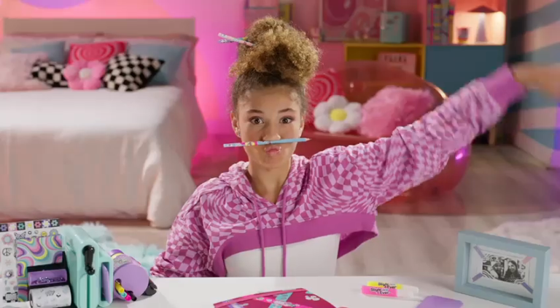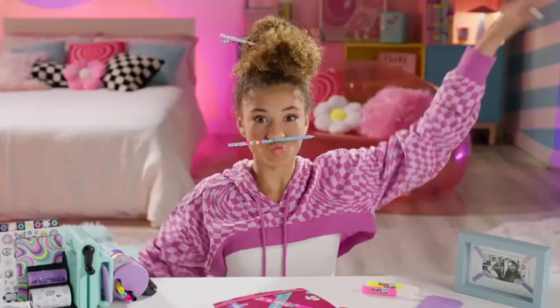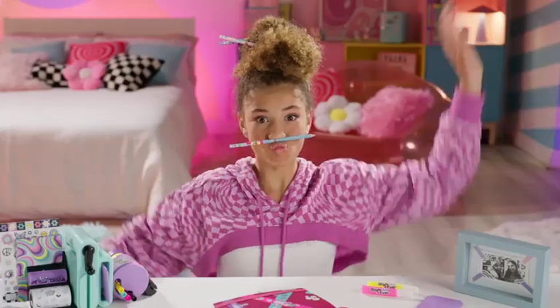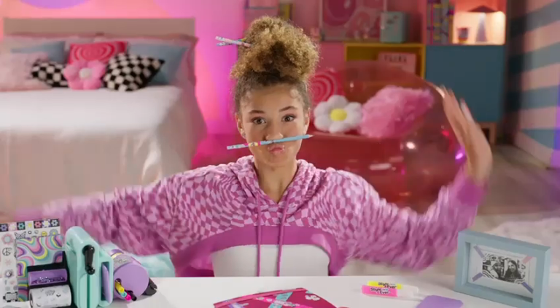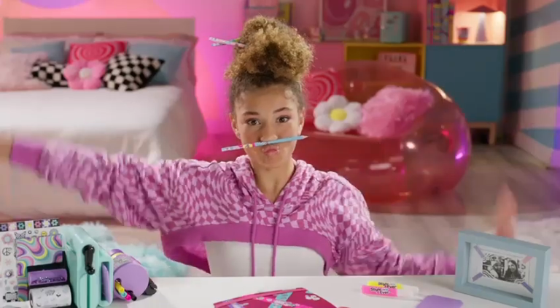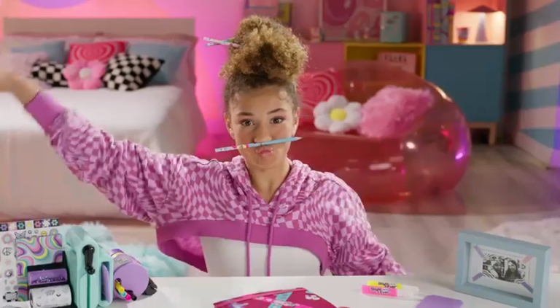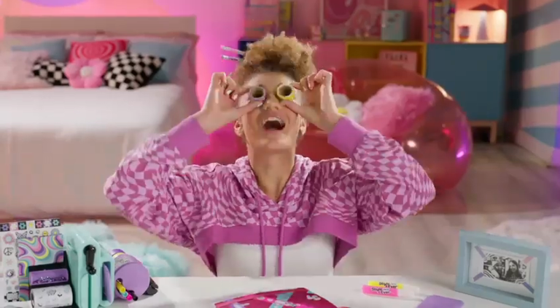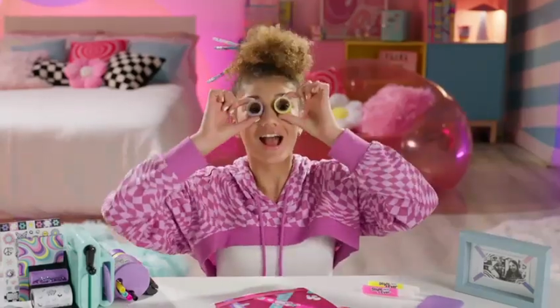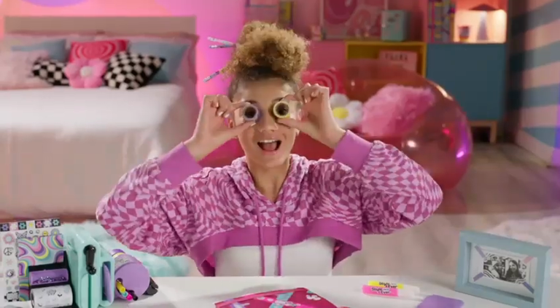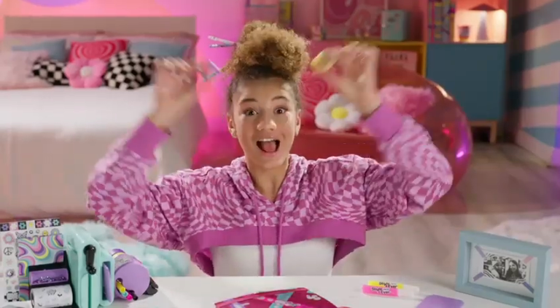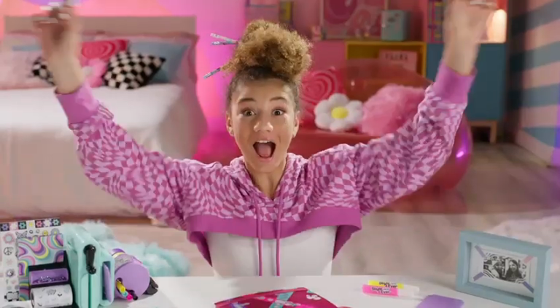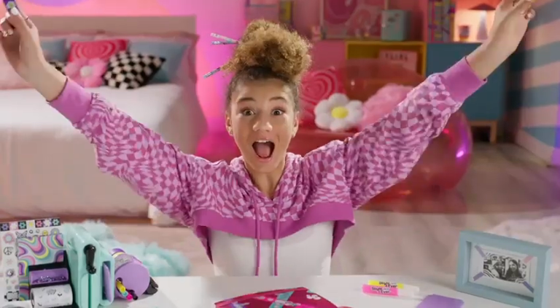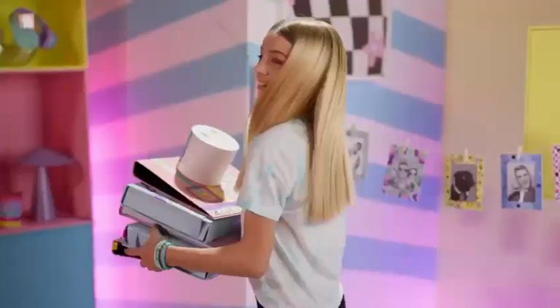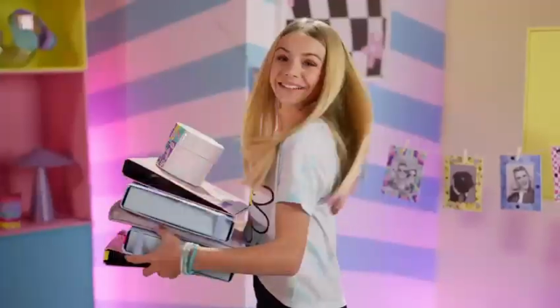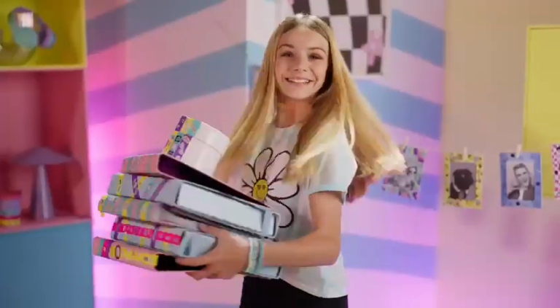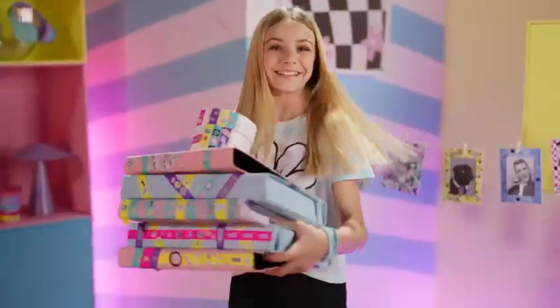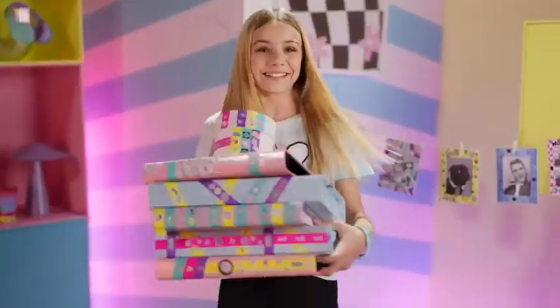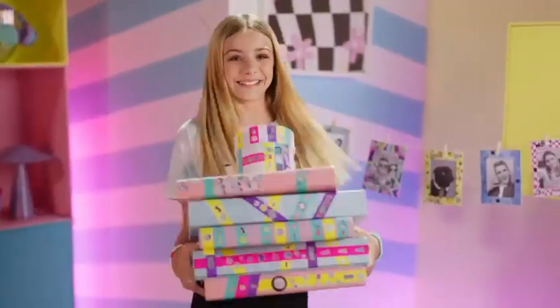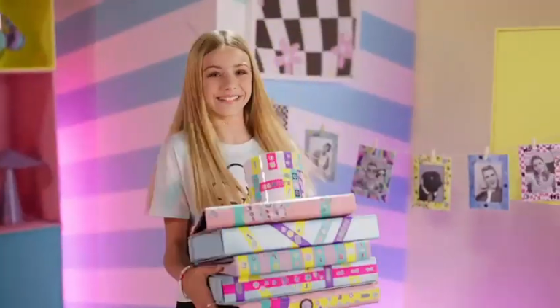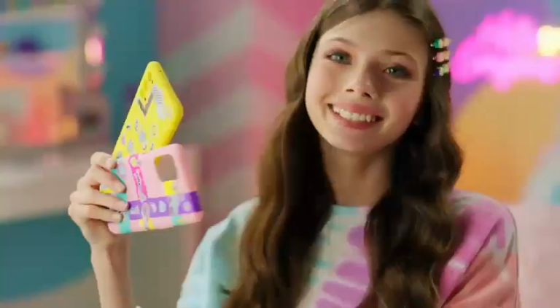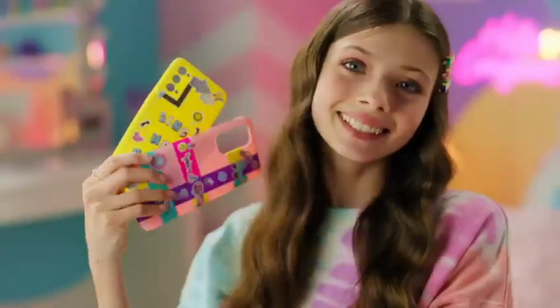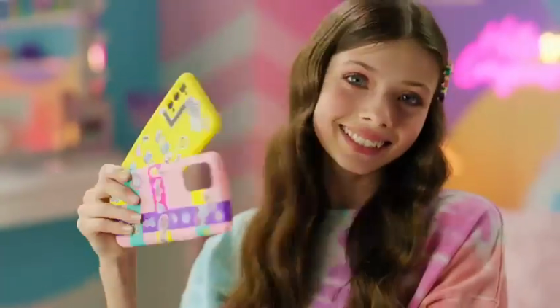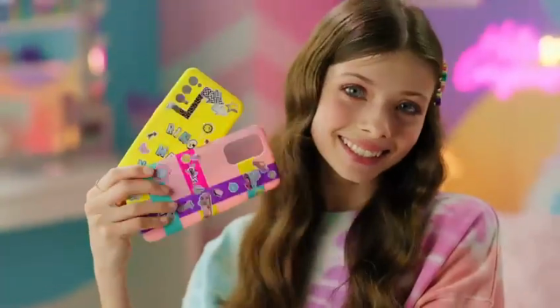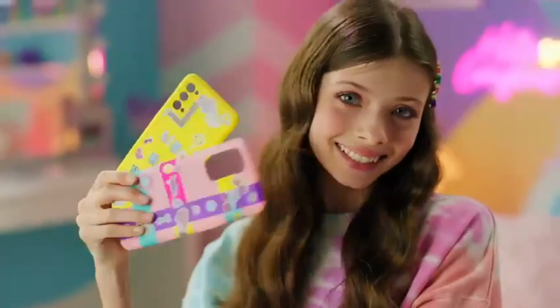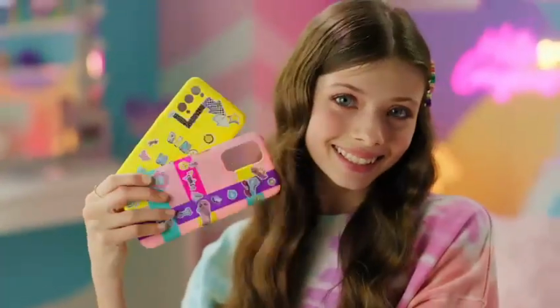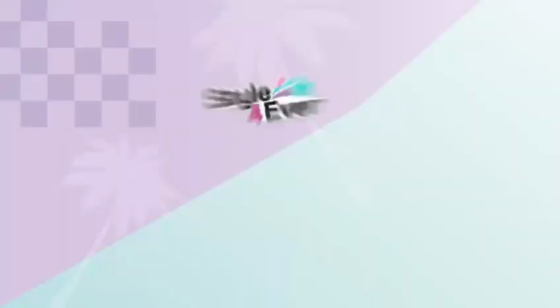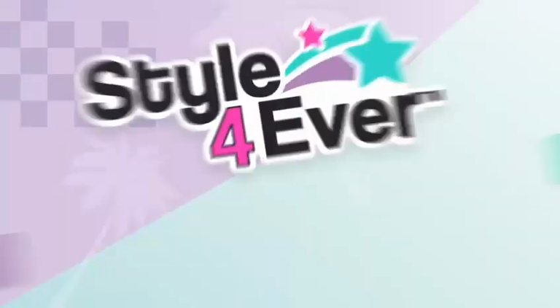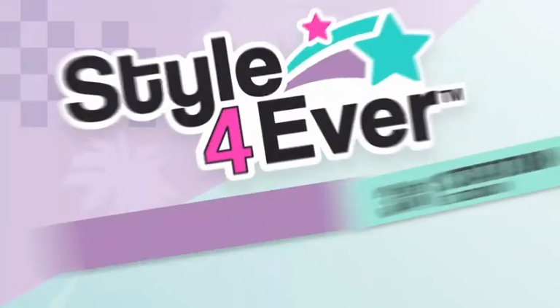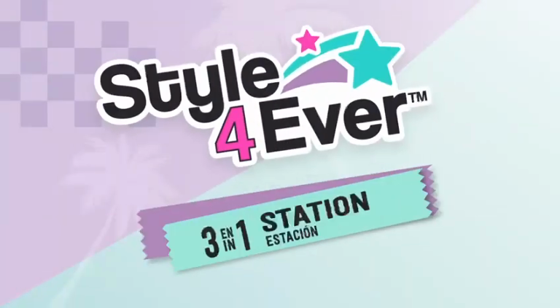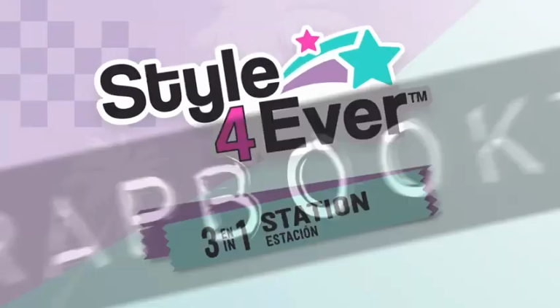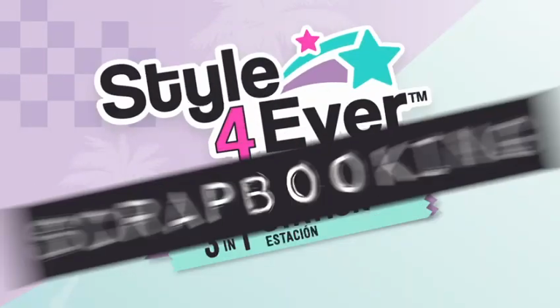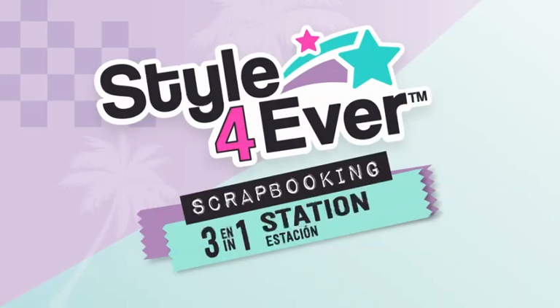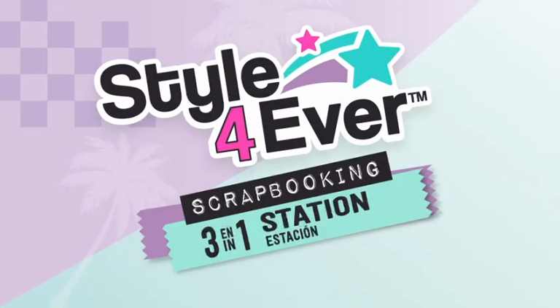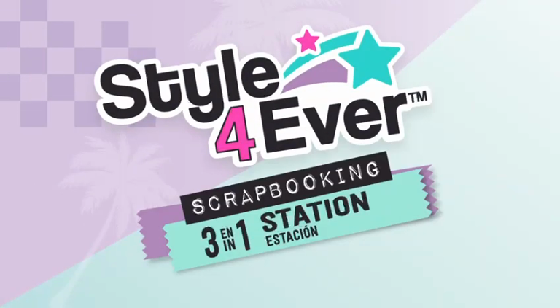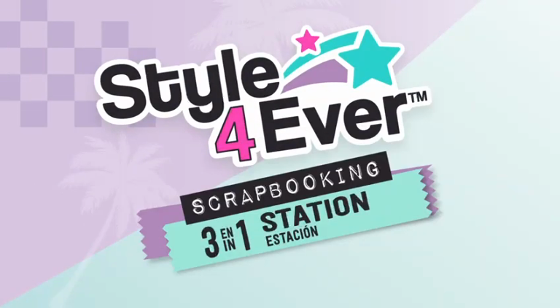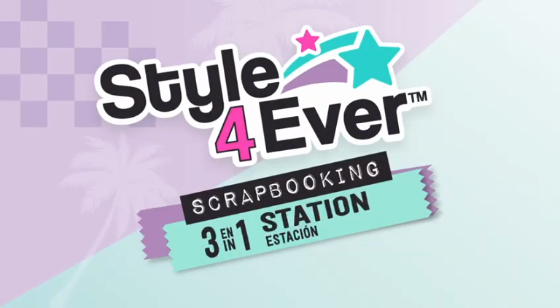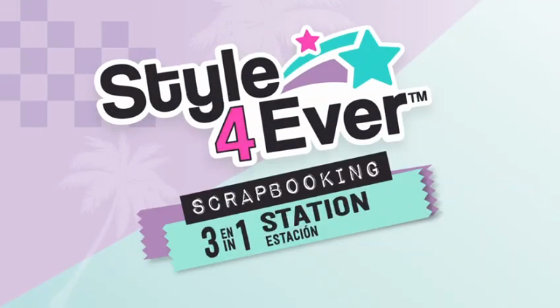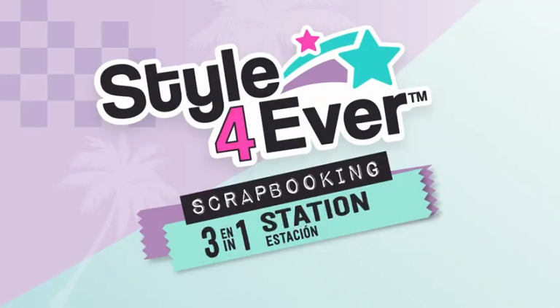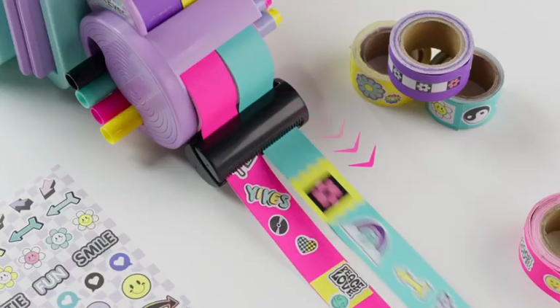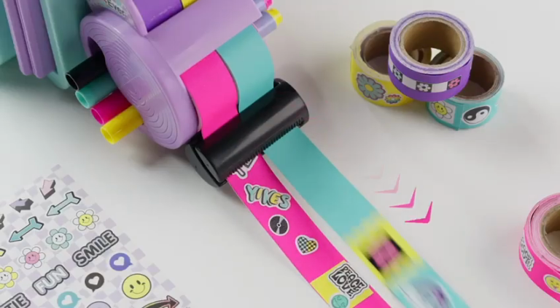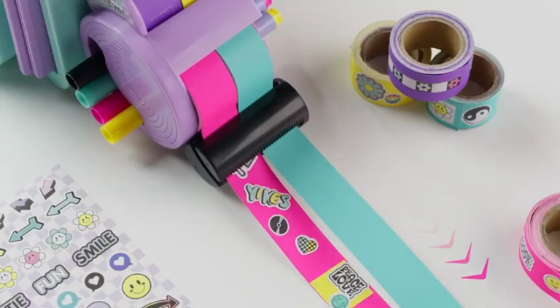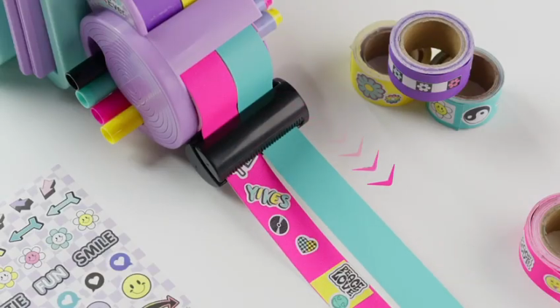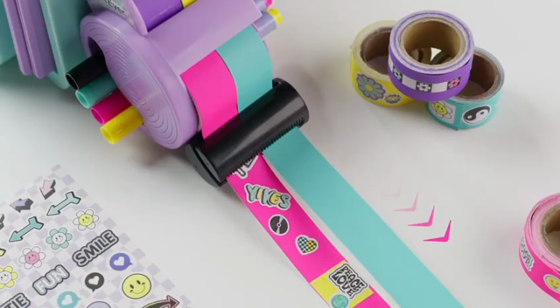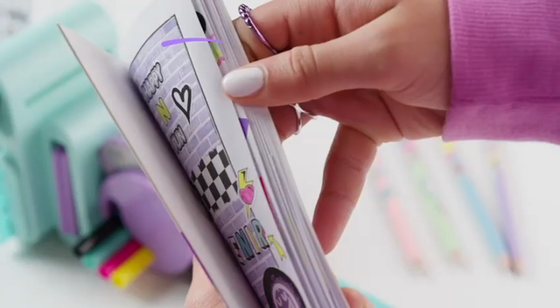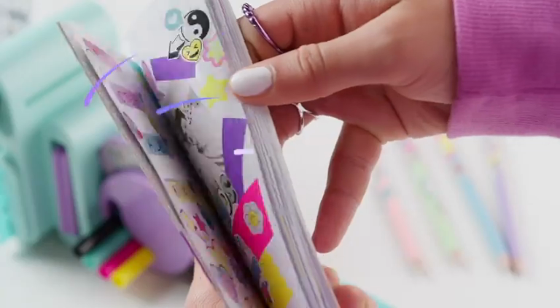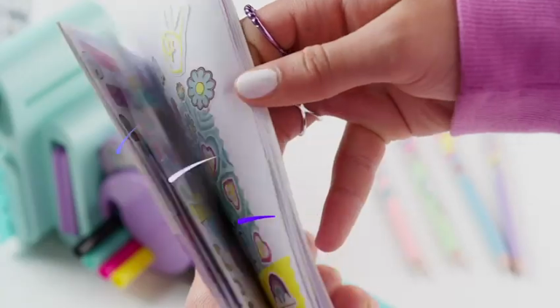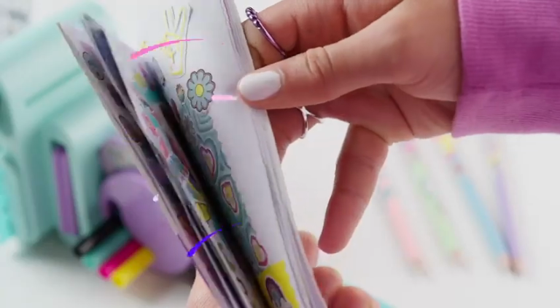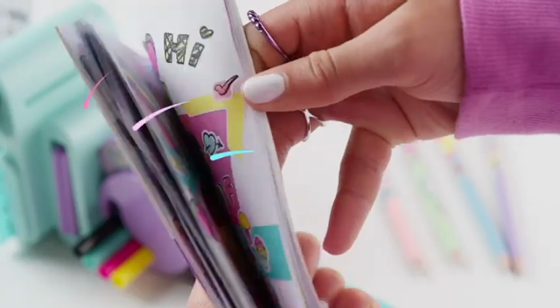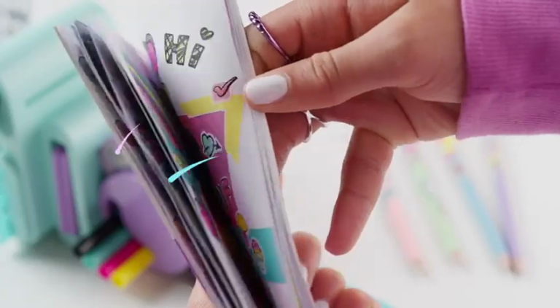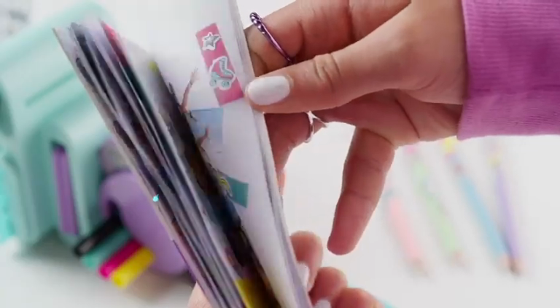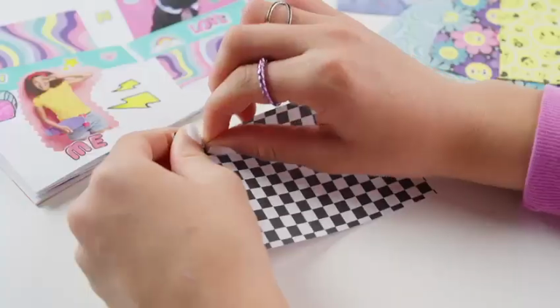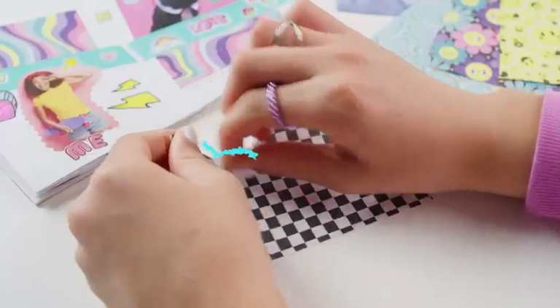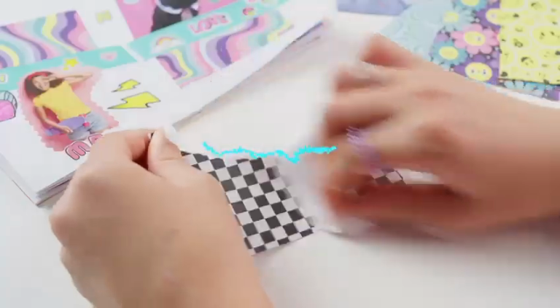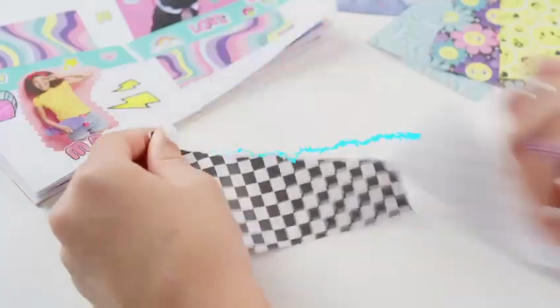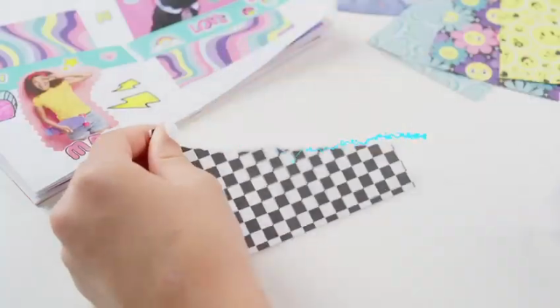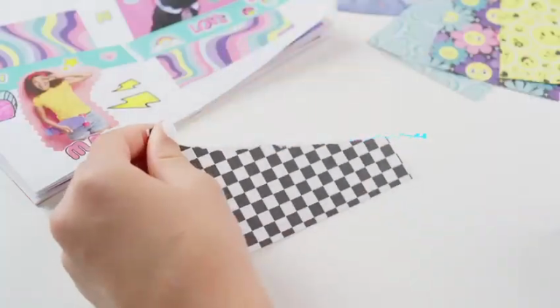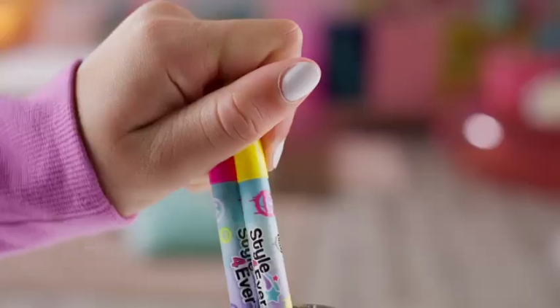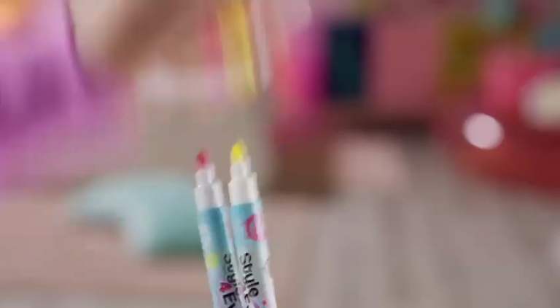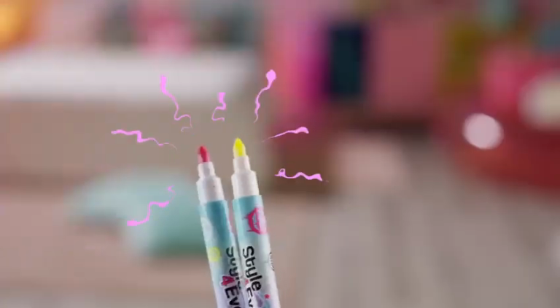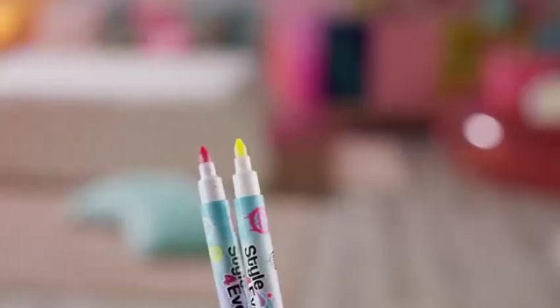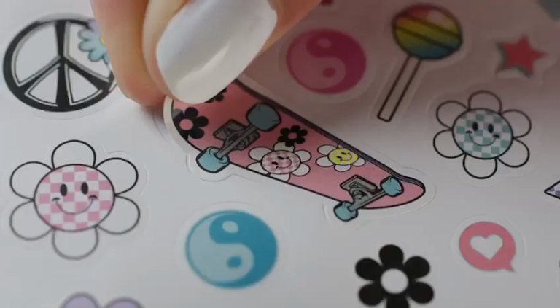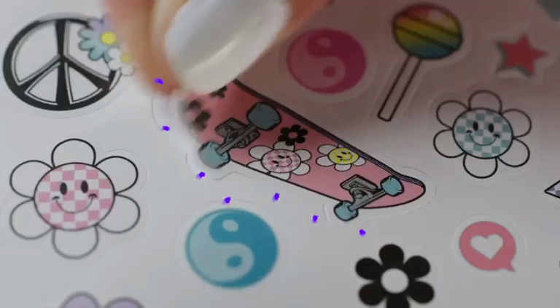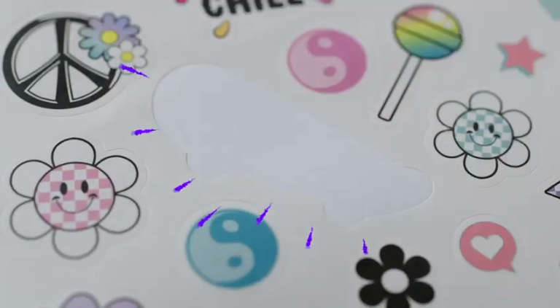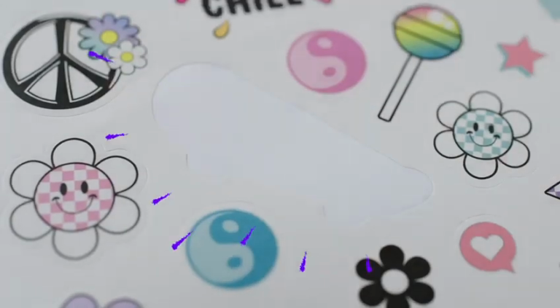Discover the 3-in-1 scrapbooking station from Style Forever! A new way to customize your accessories!